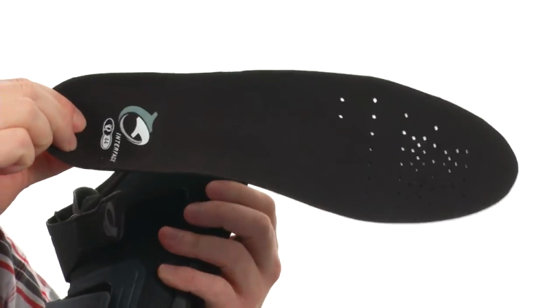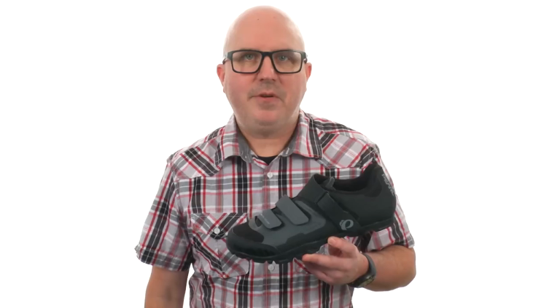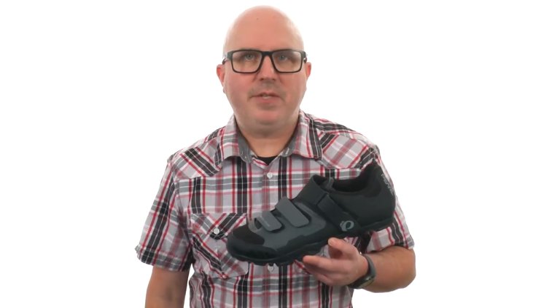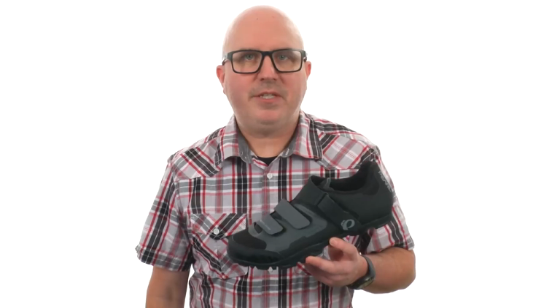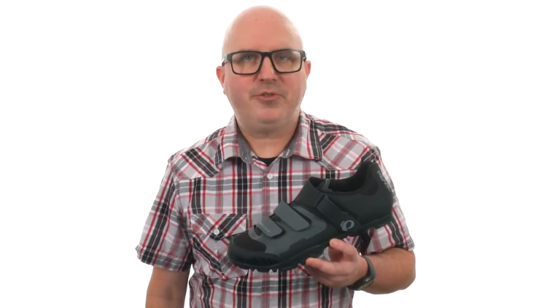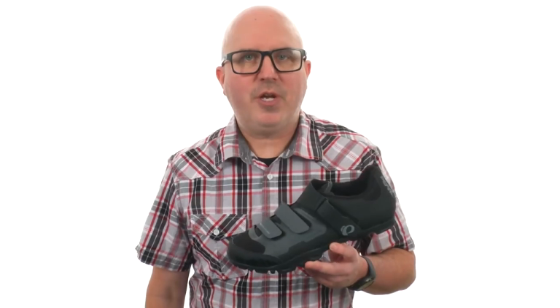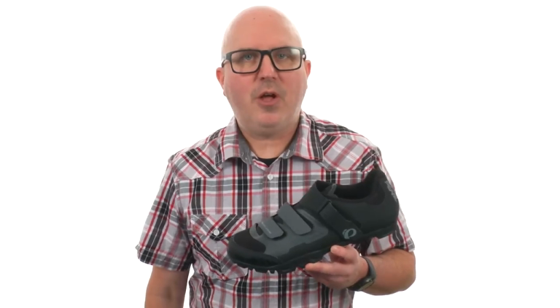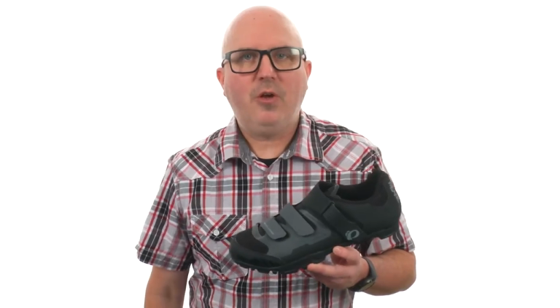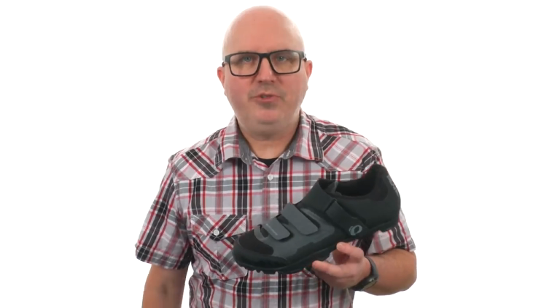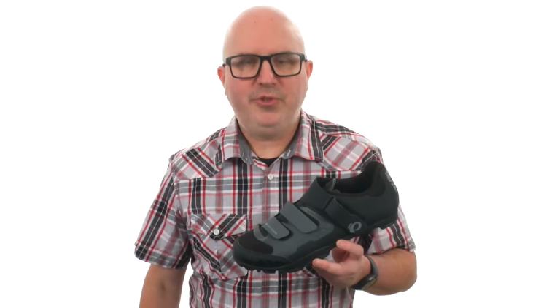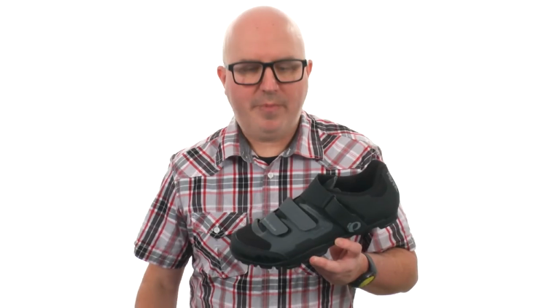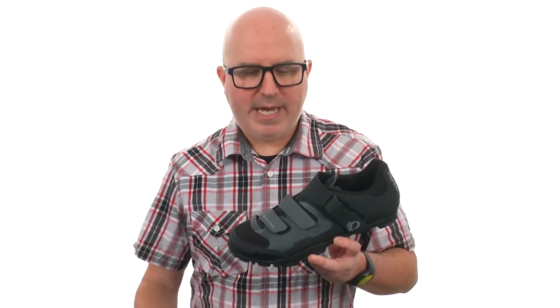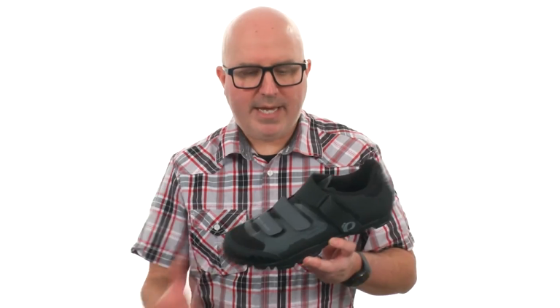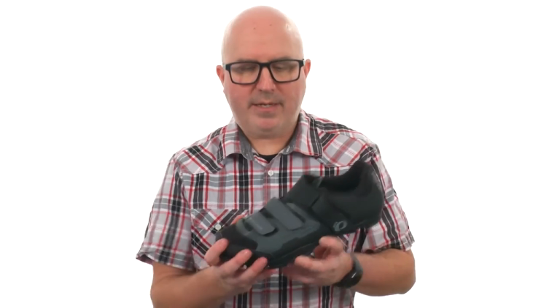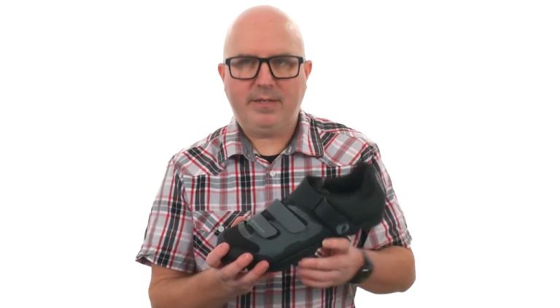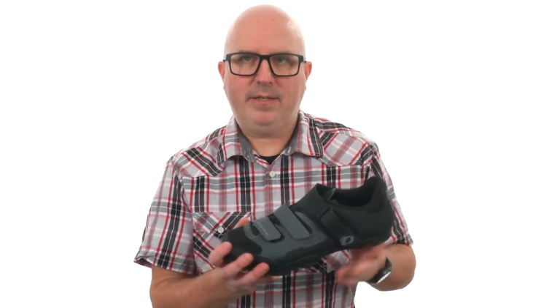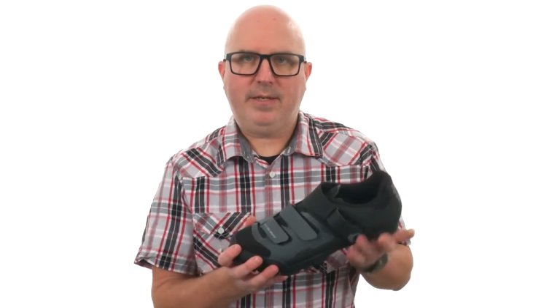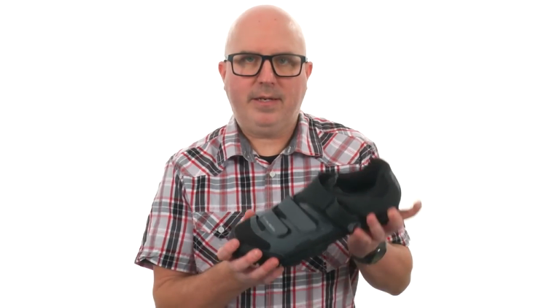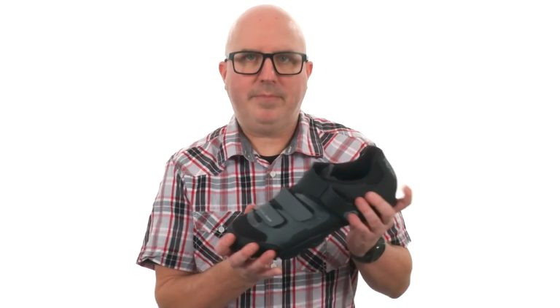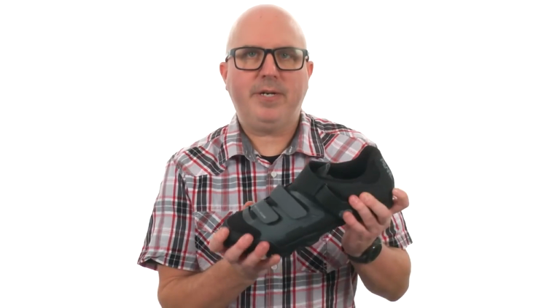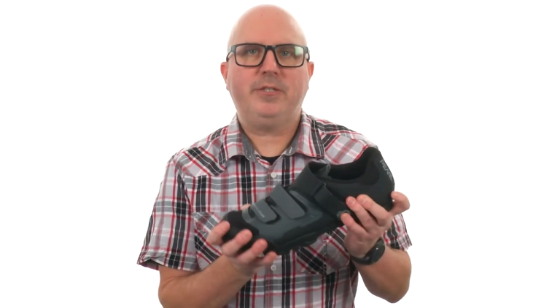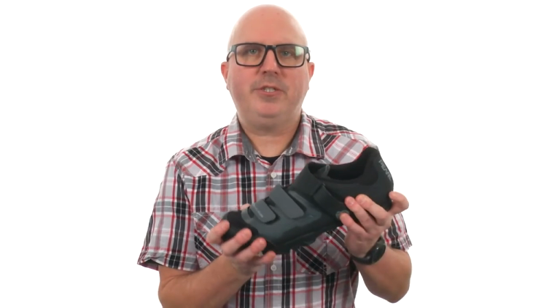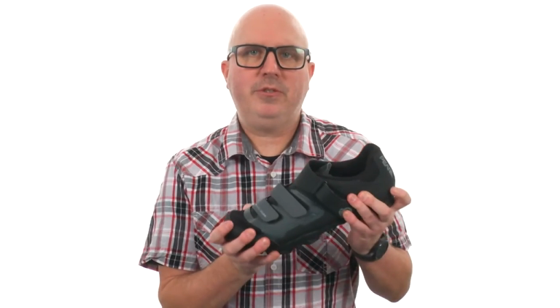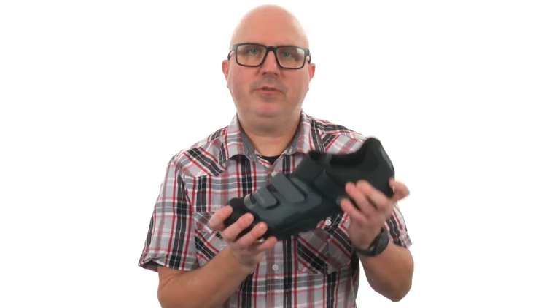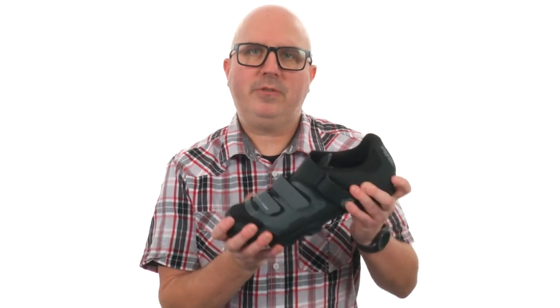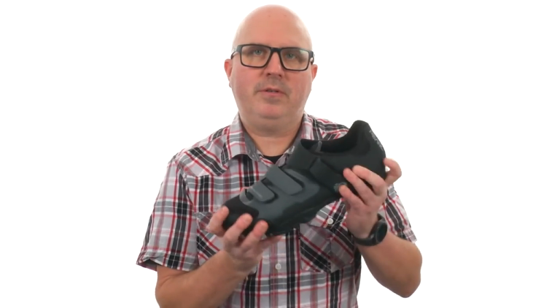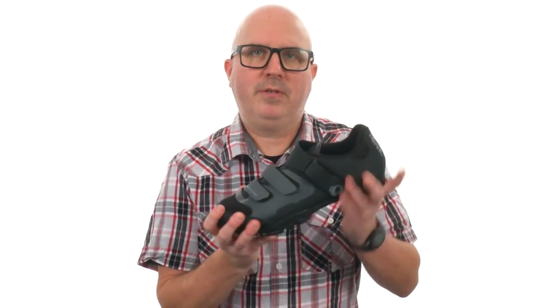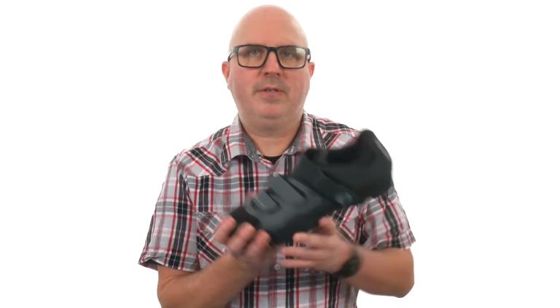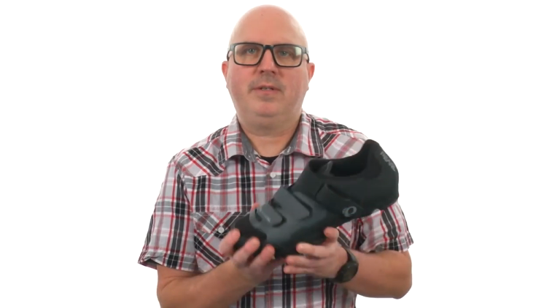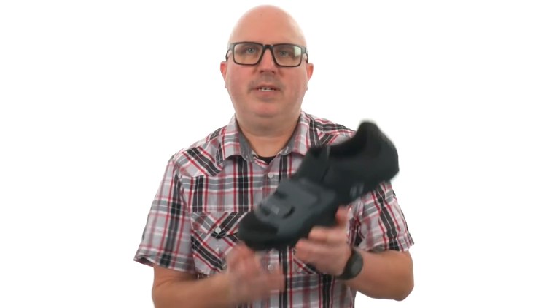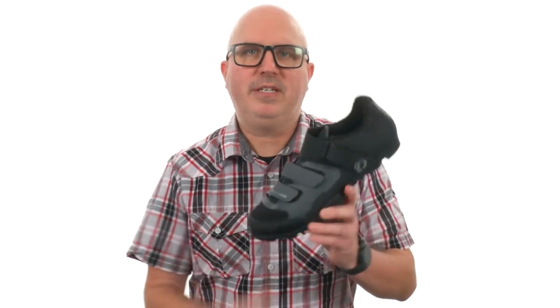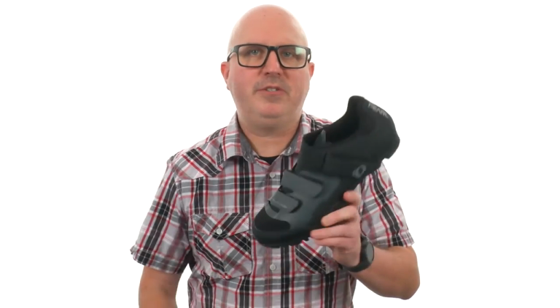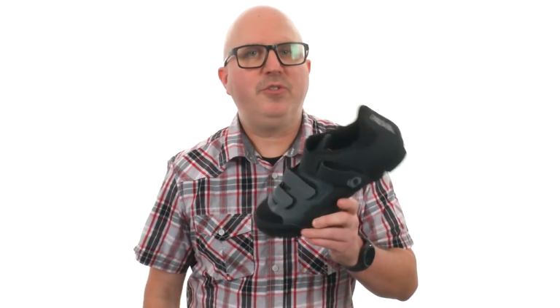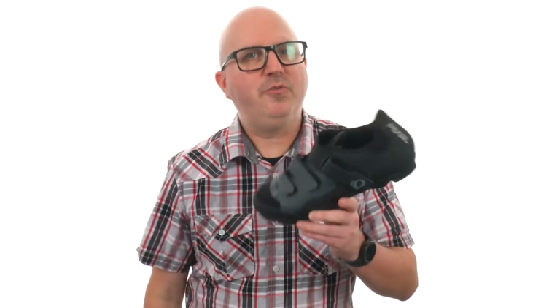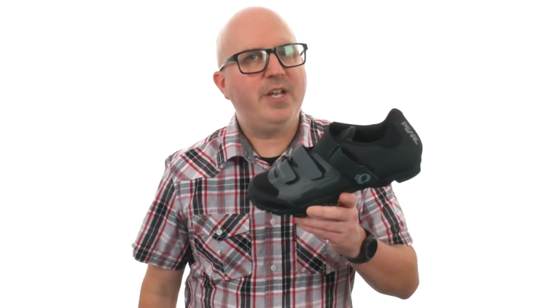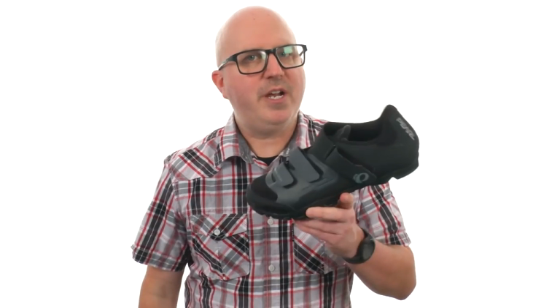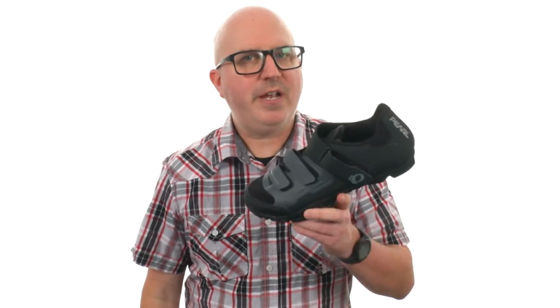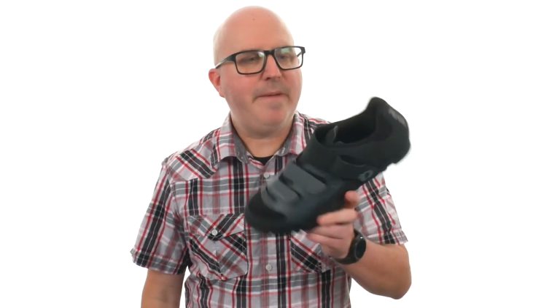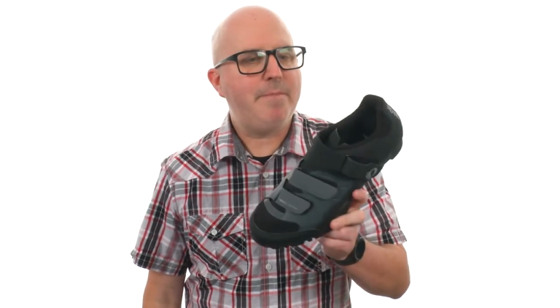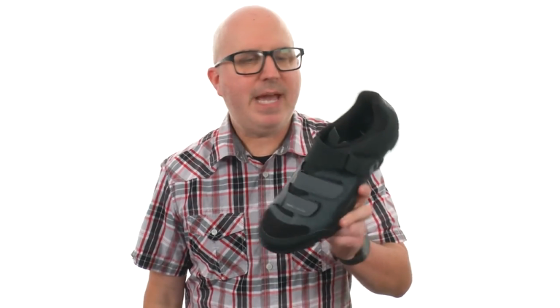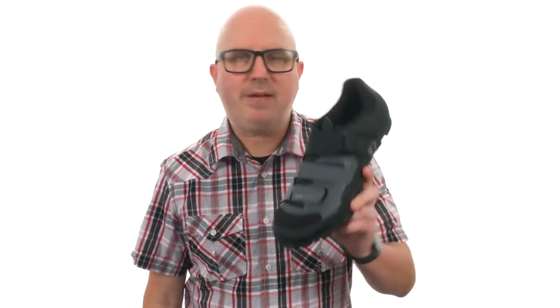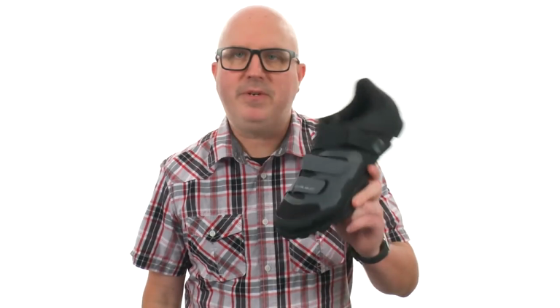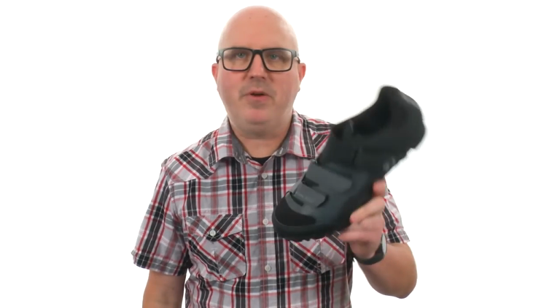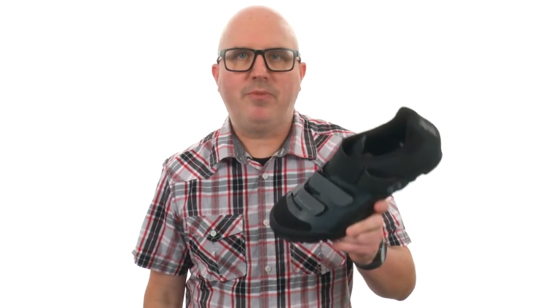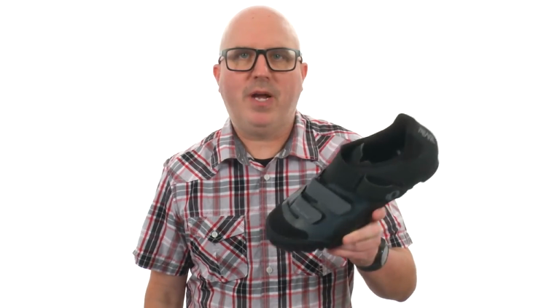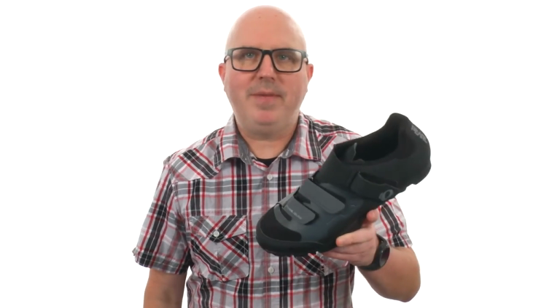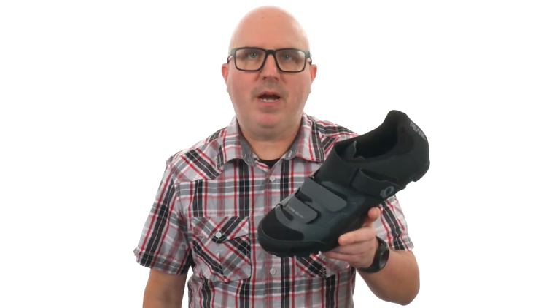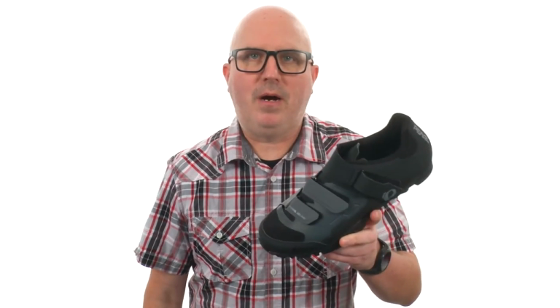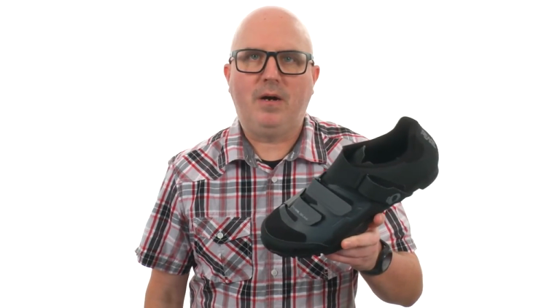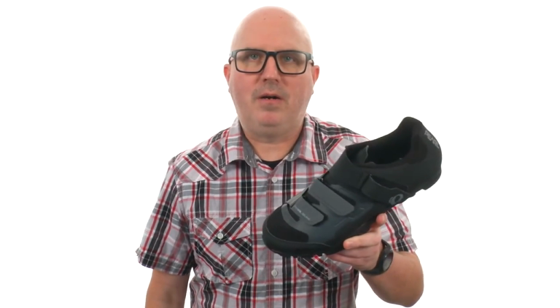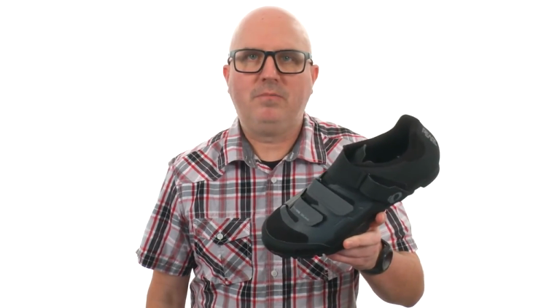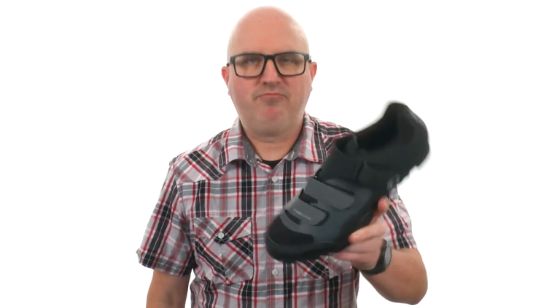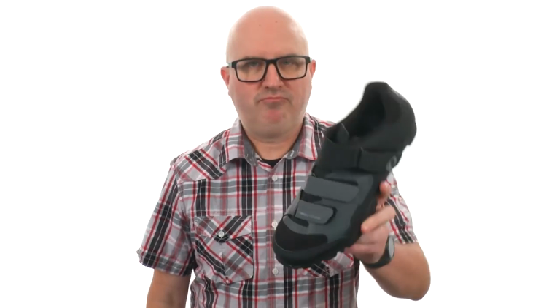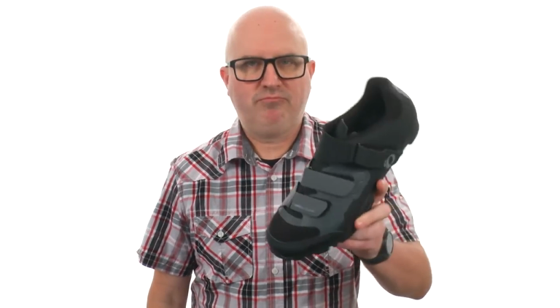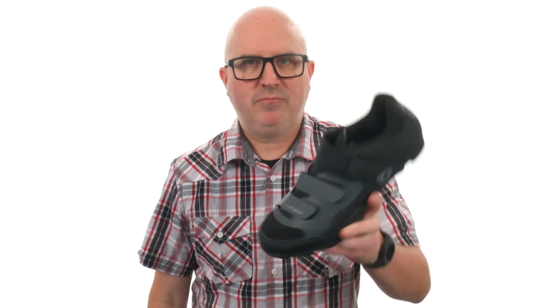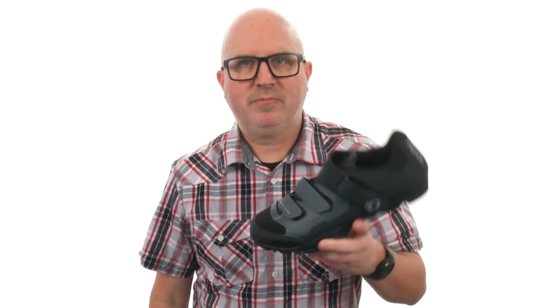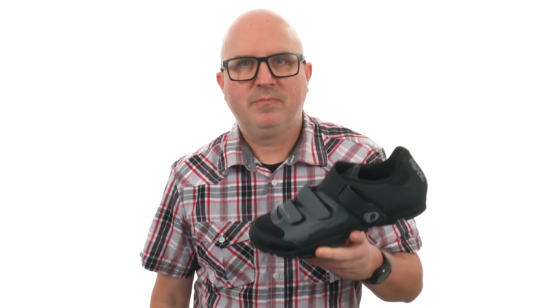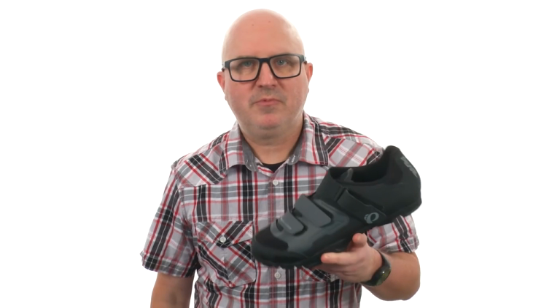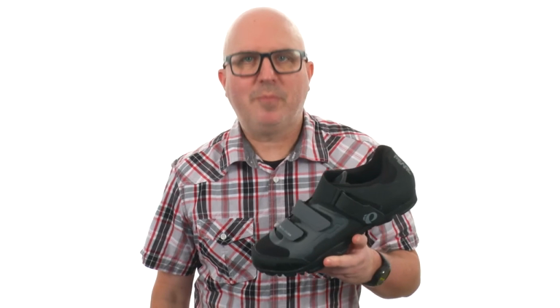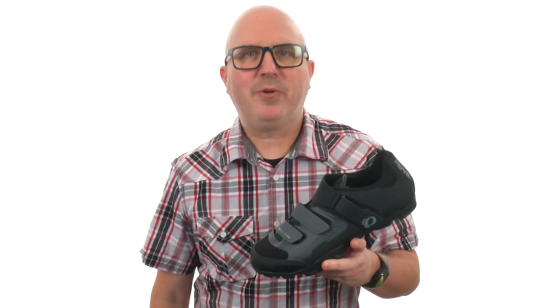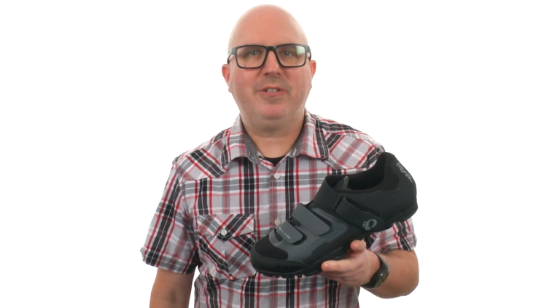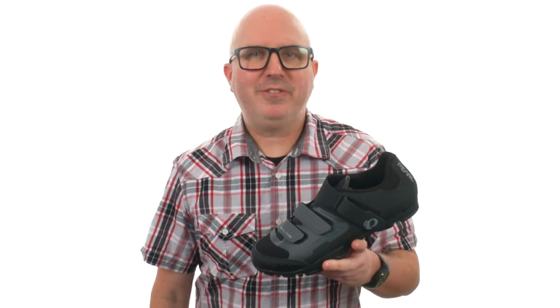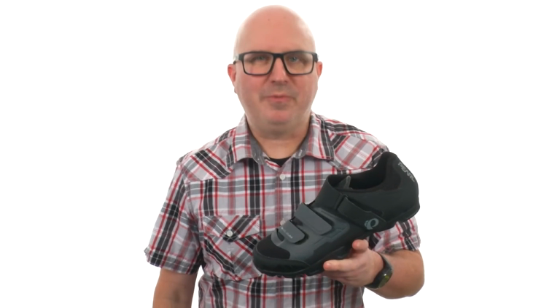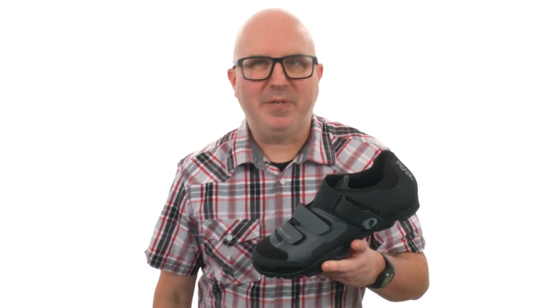Don't let the trail hold you back. Get a pair of shoes — it'll get you there and back with no problem at all. From Pearl Izumi.